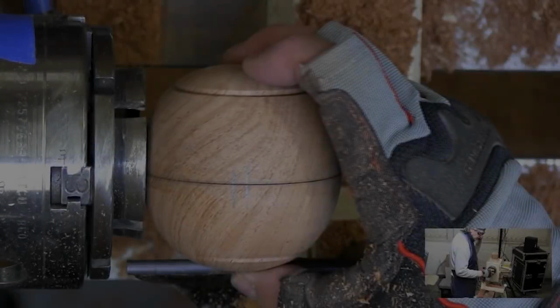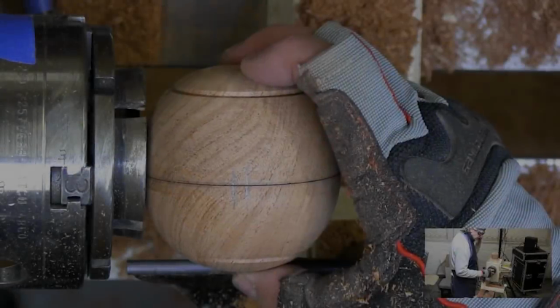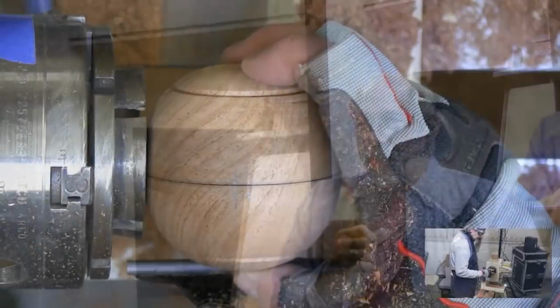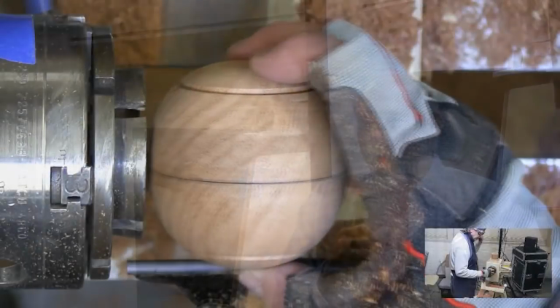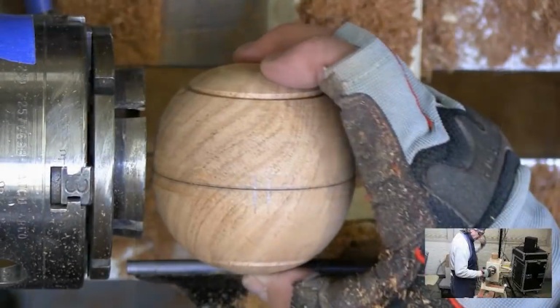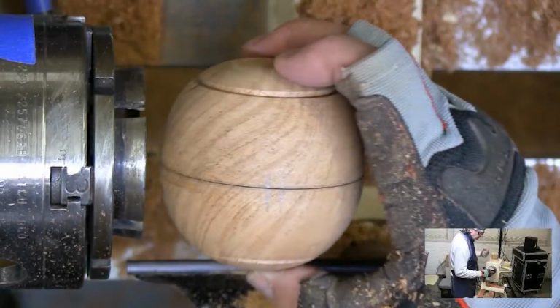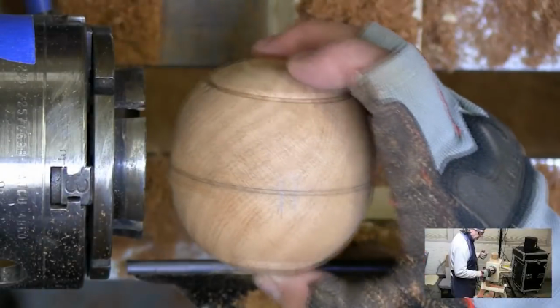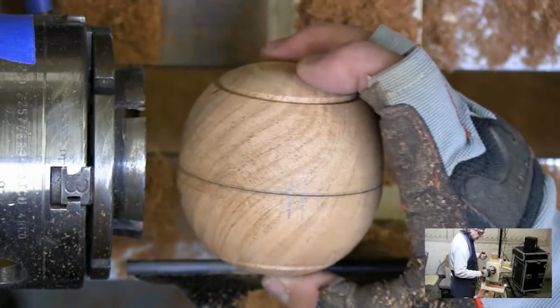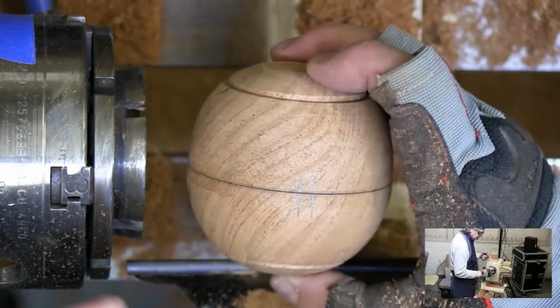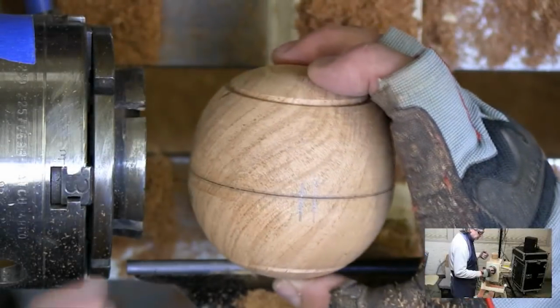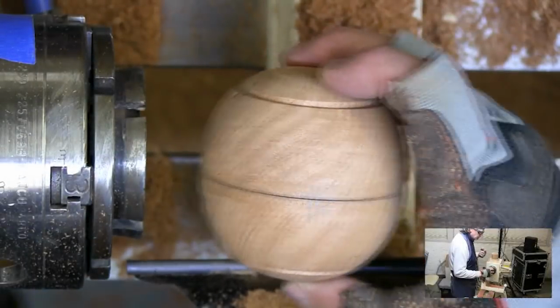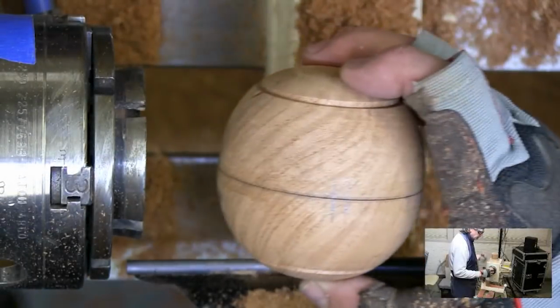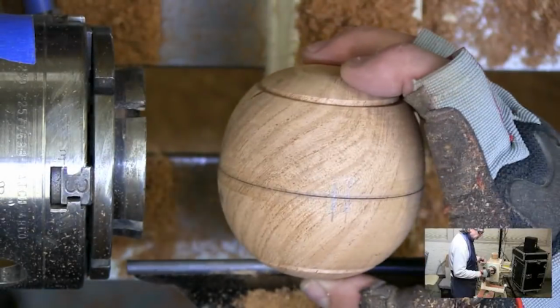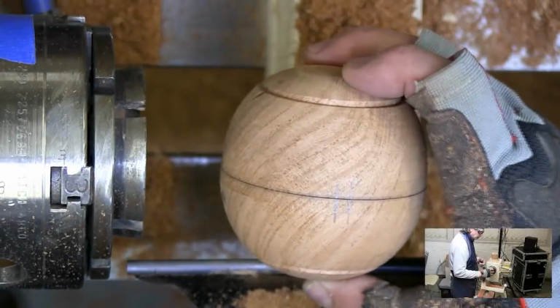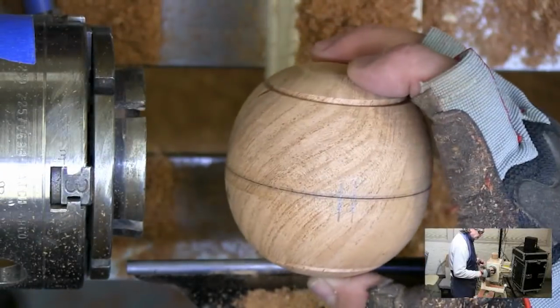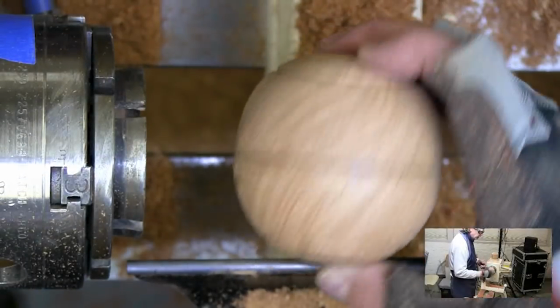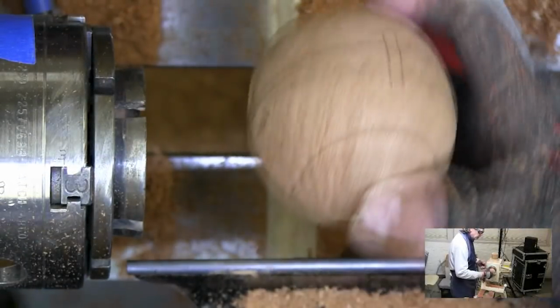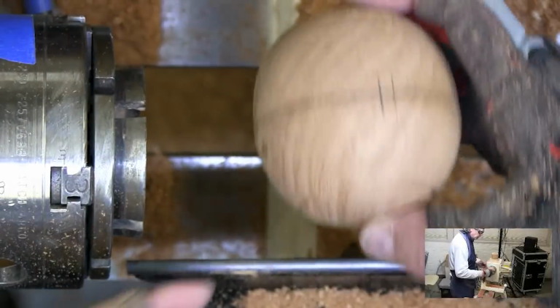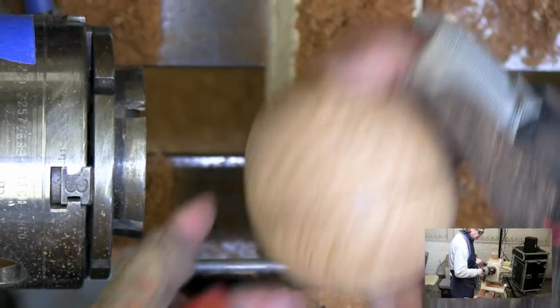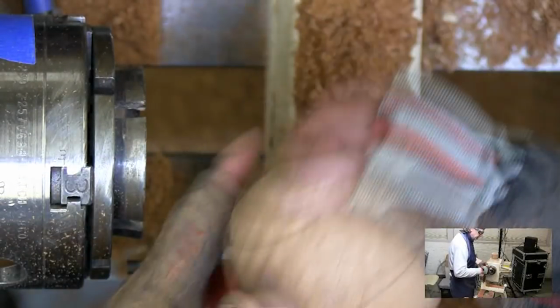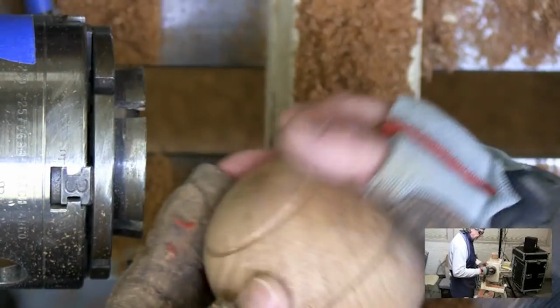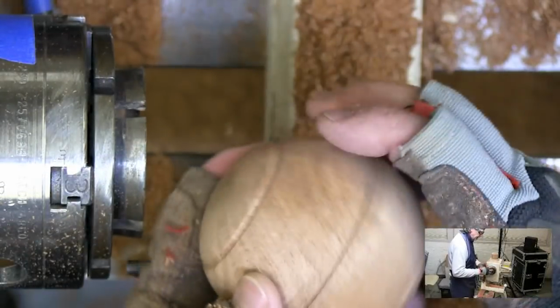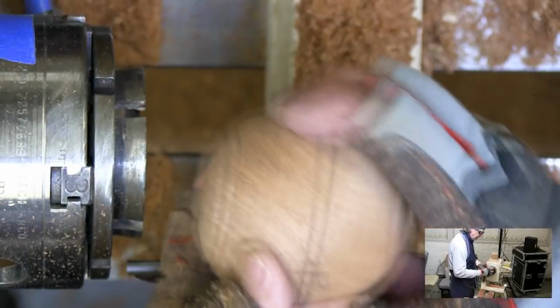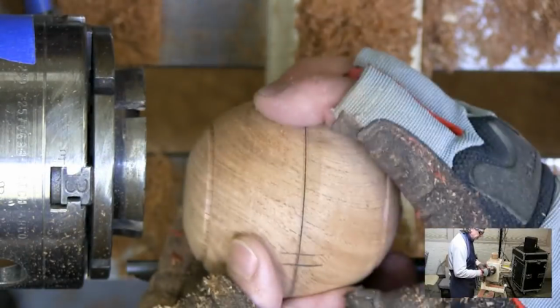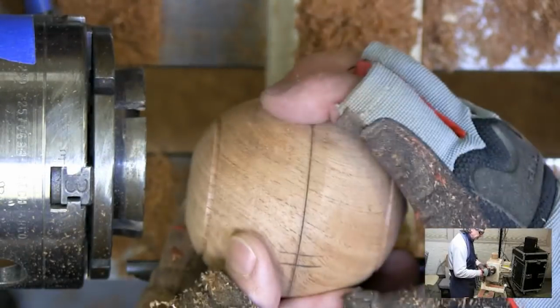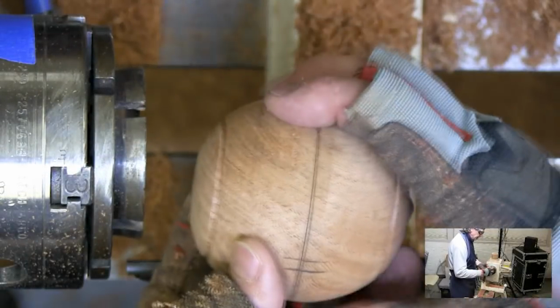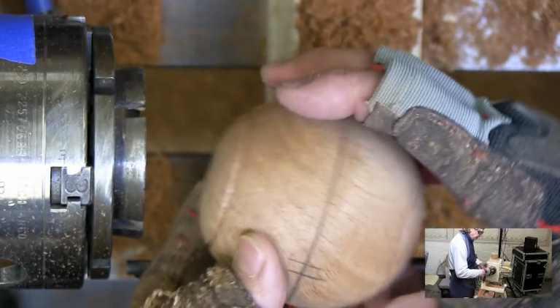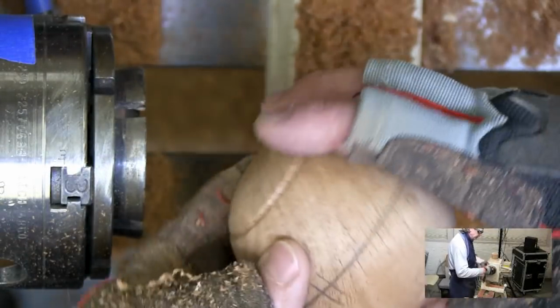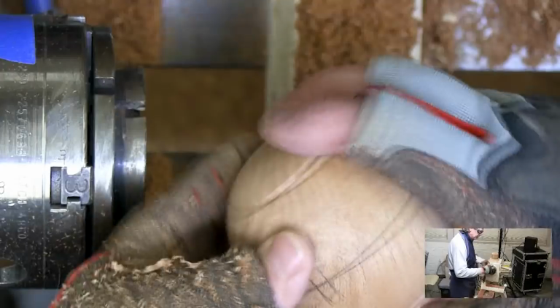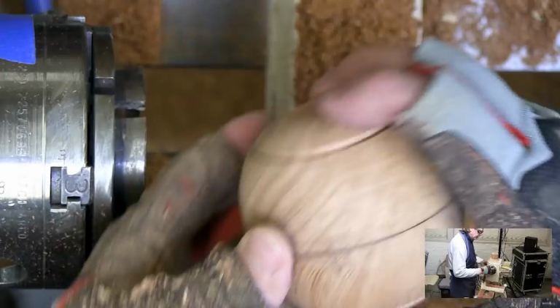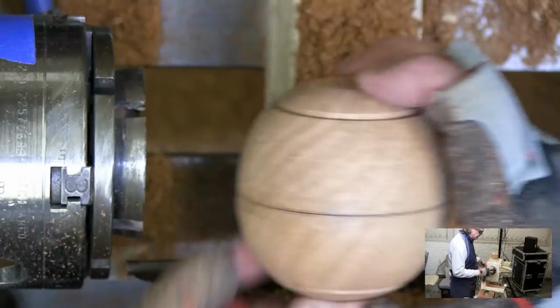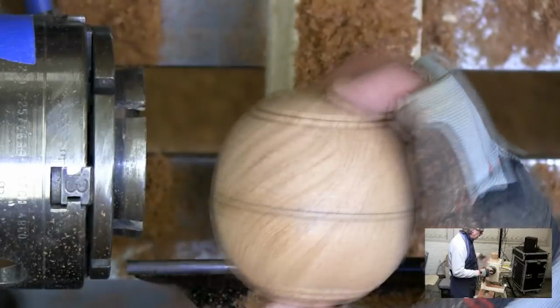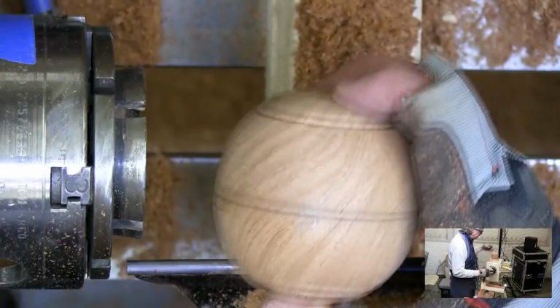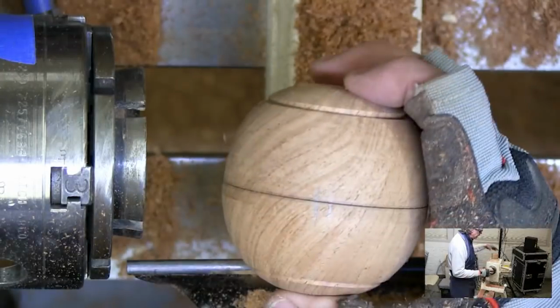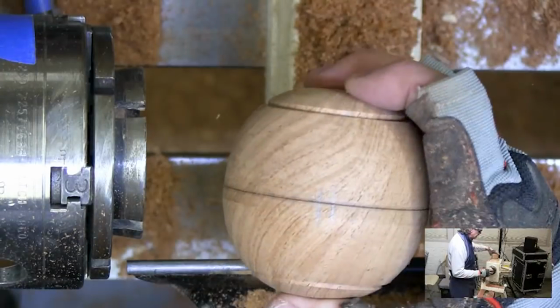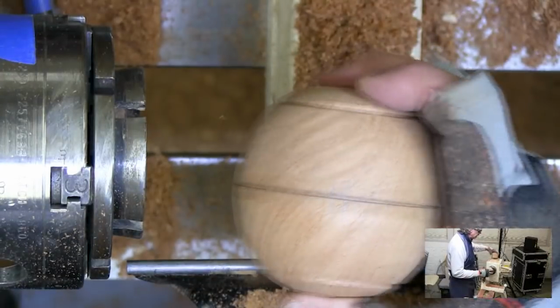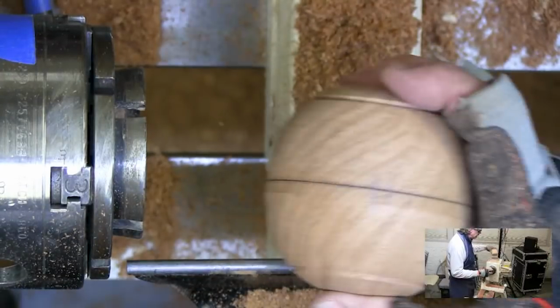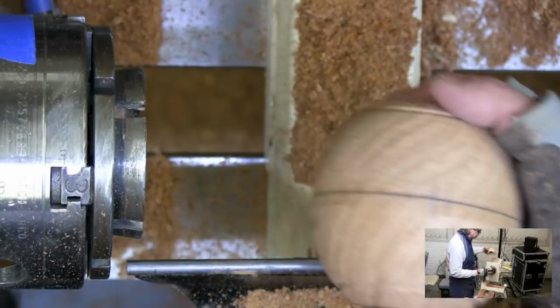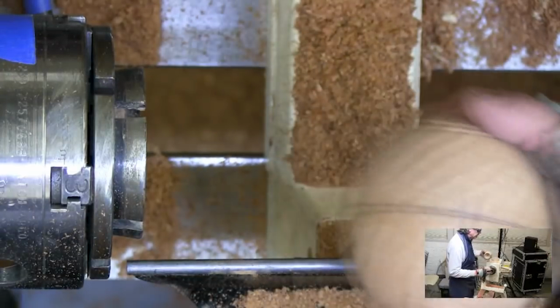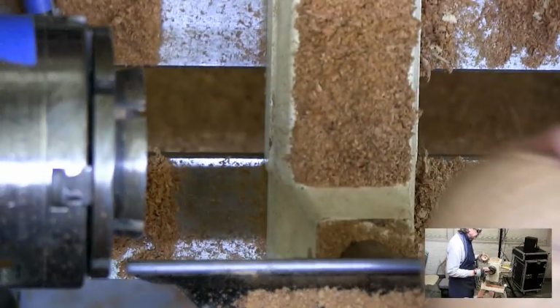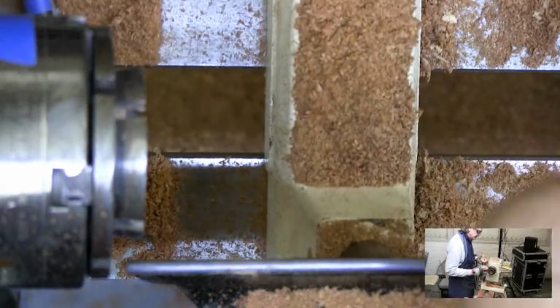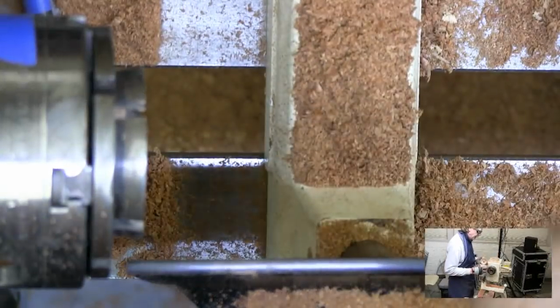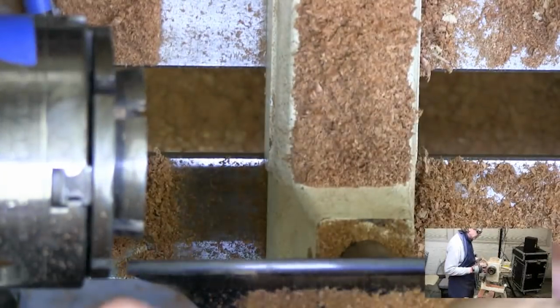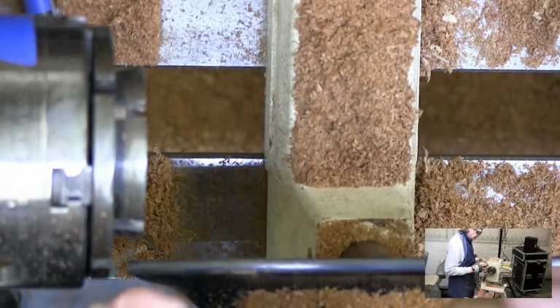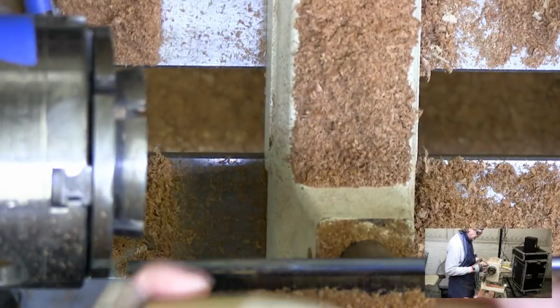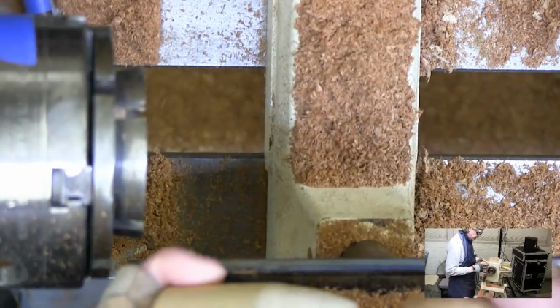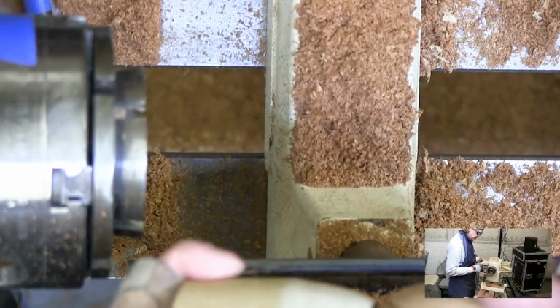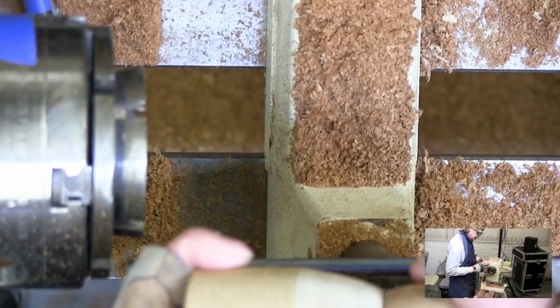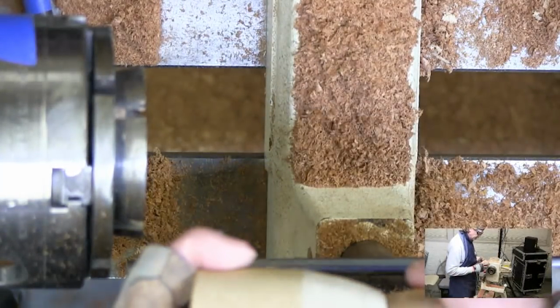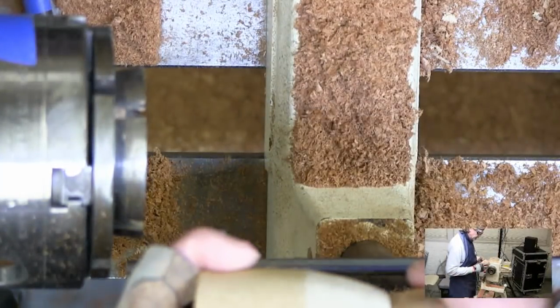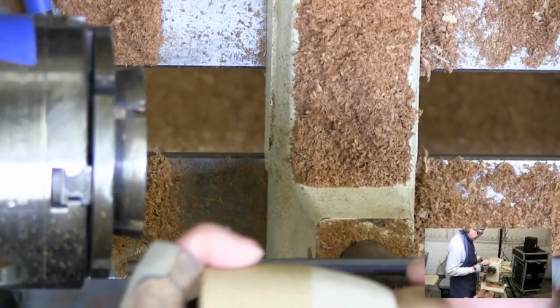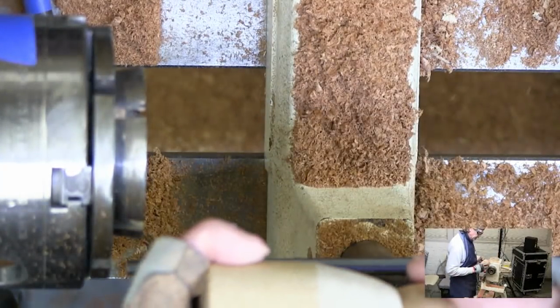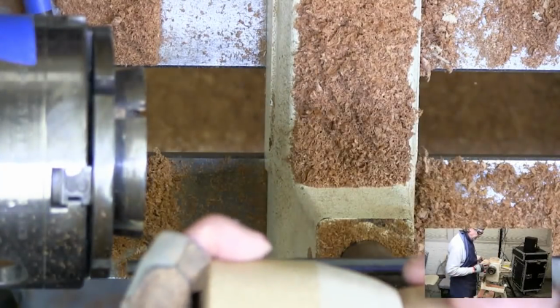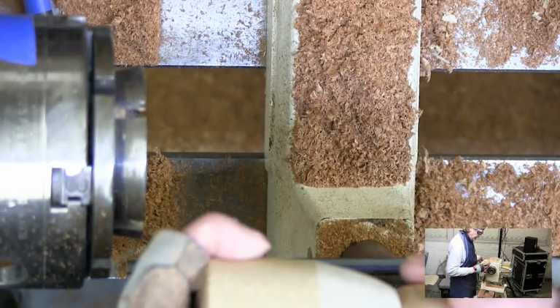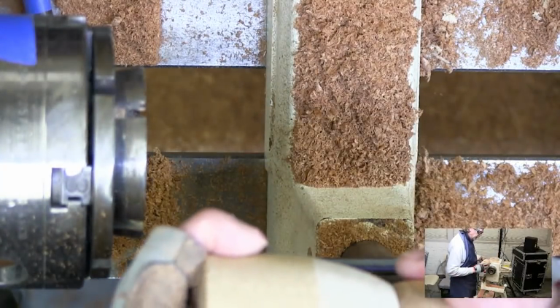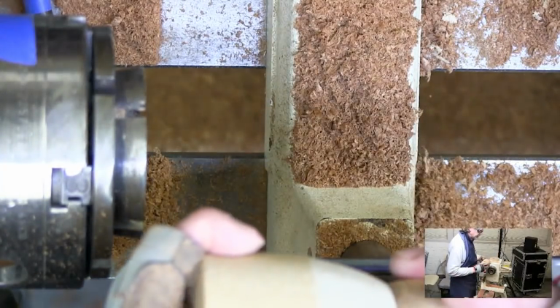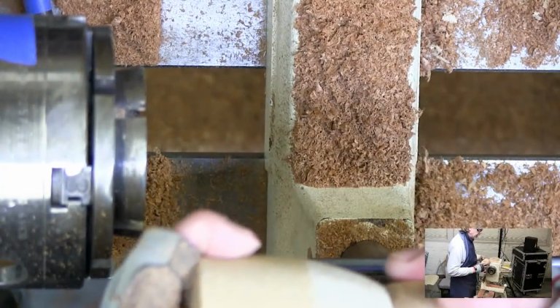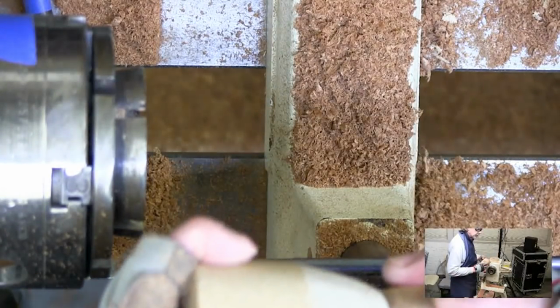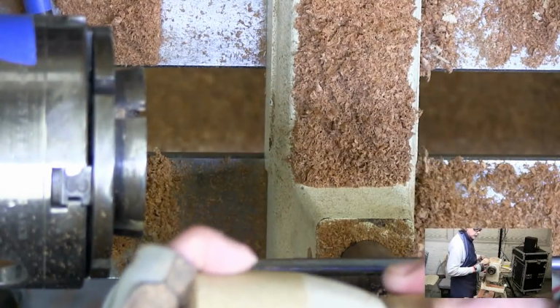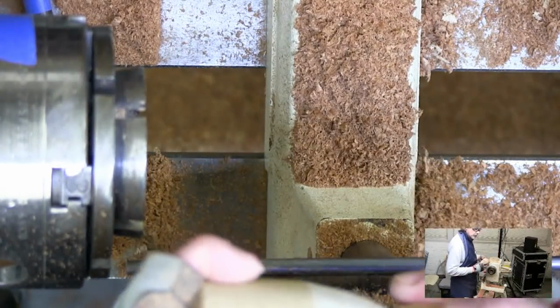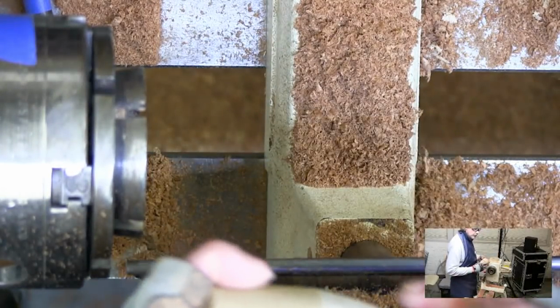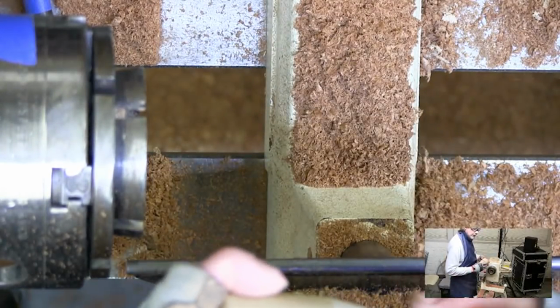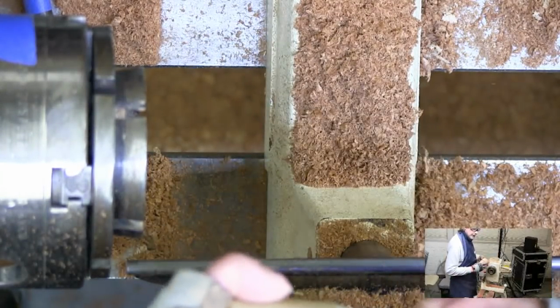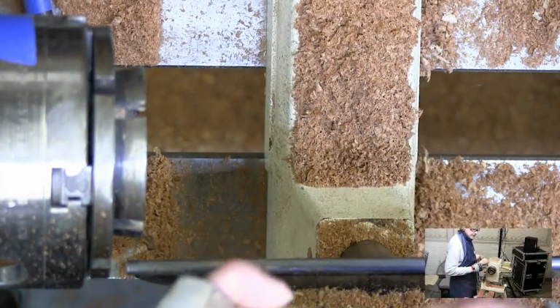So now what we're going to do is we're going to reverse, we're going to take it out and turn it 90 degrees into the jam chuck and cut that groove in it.